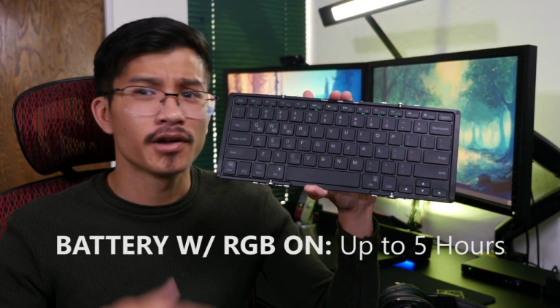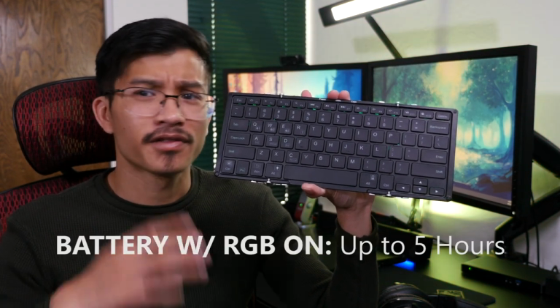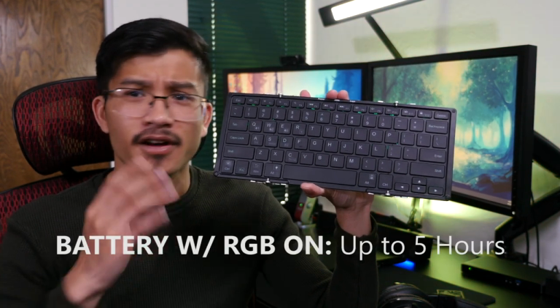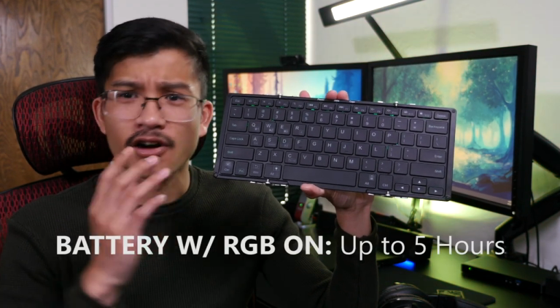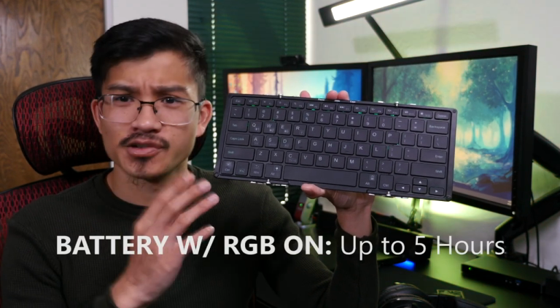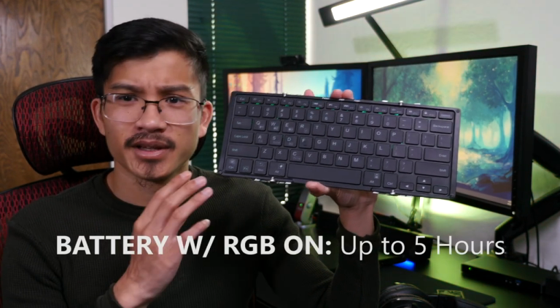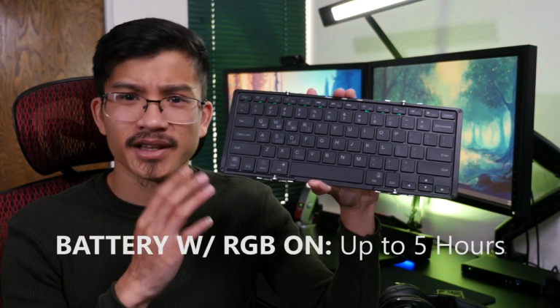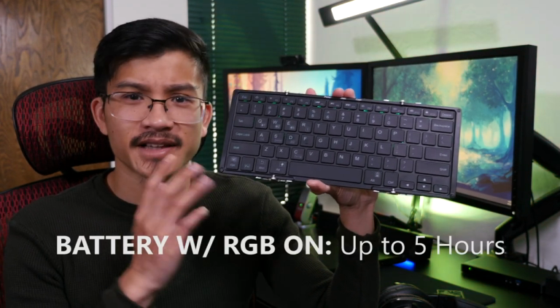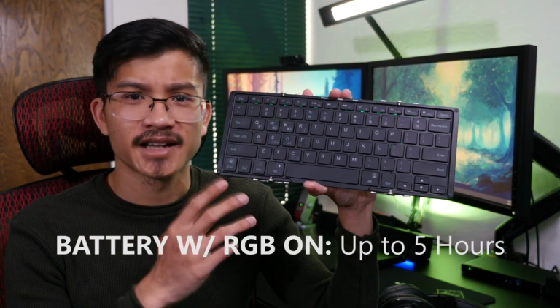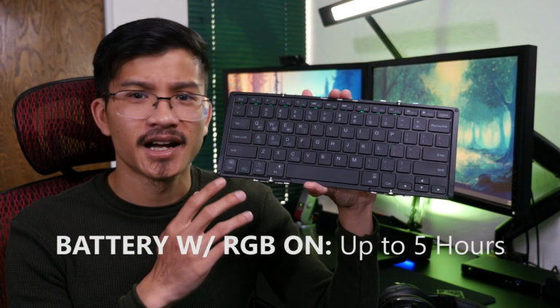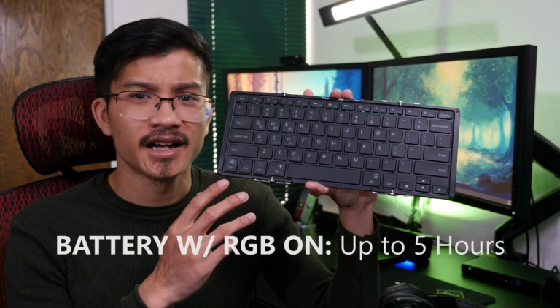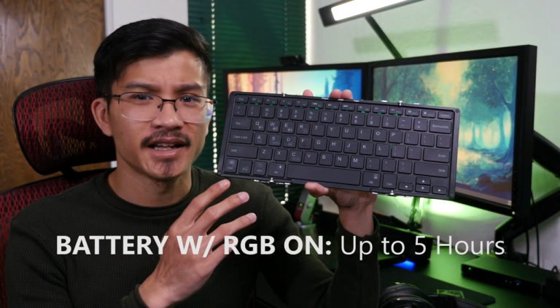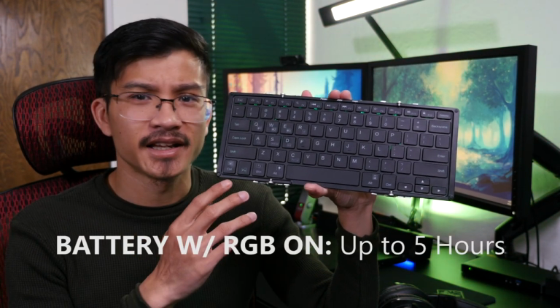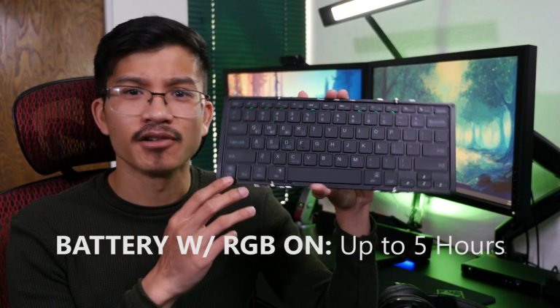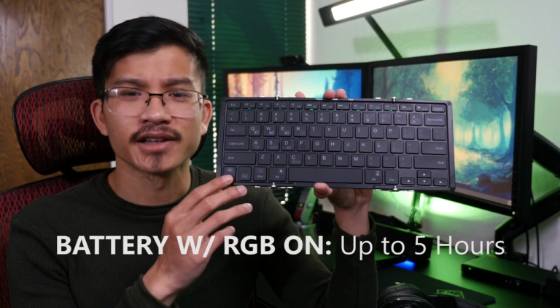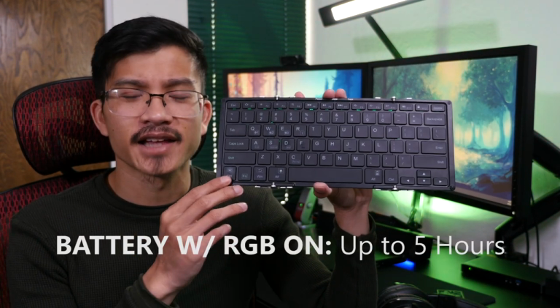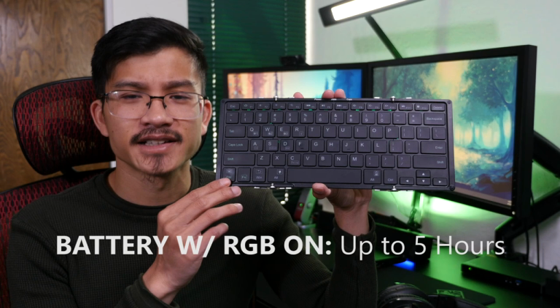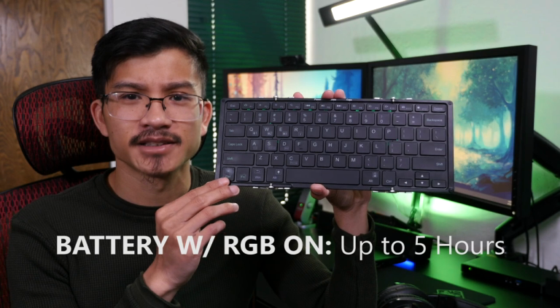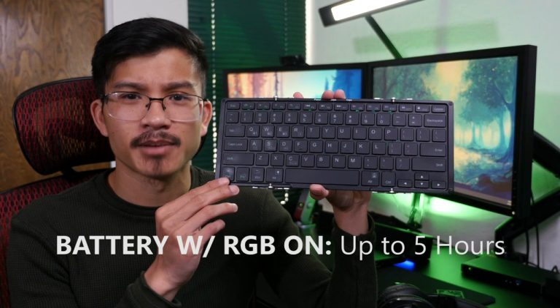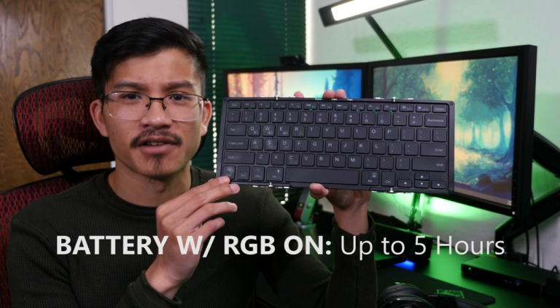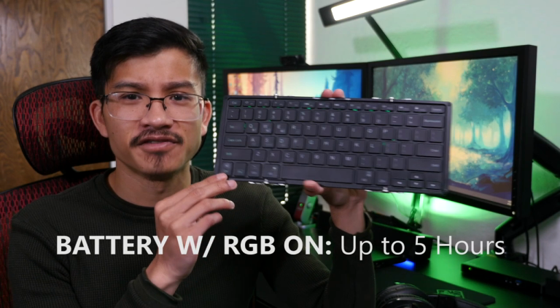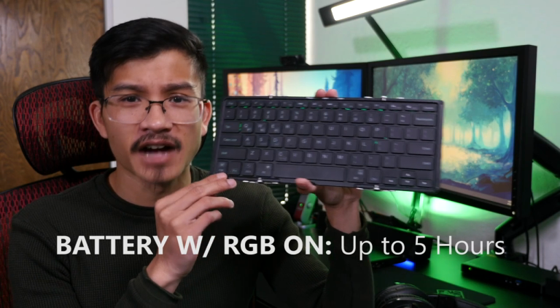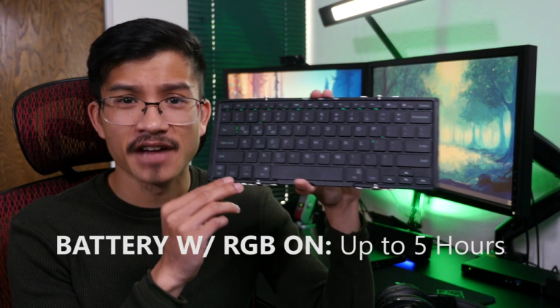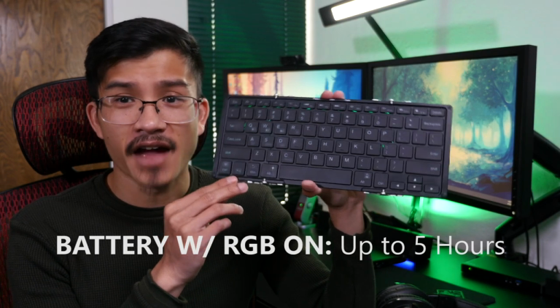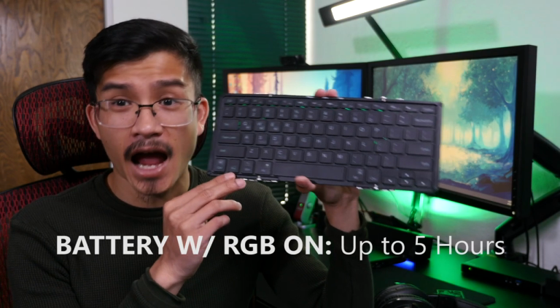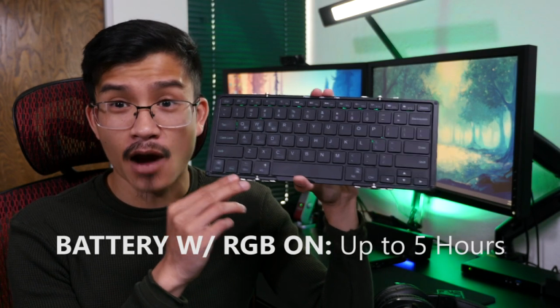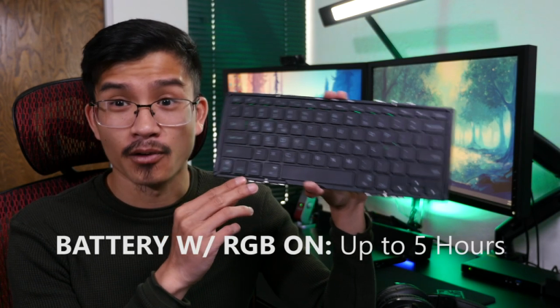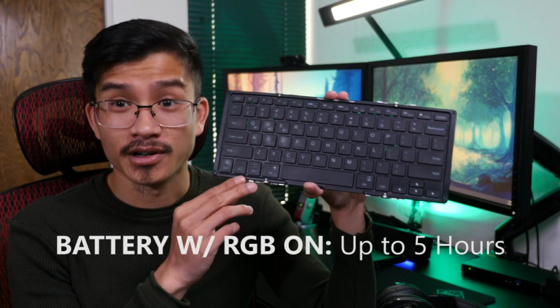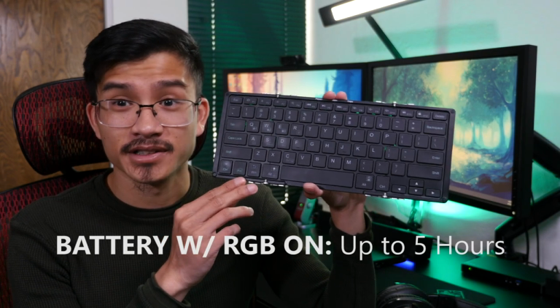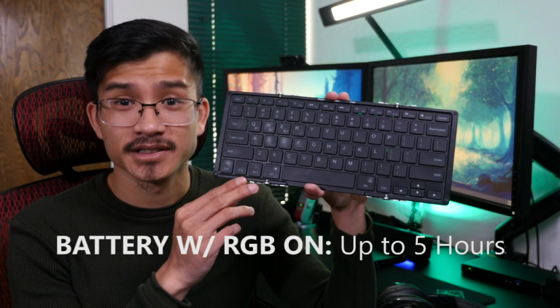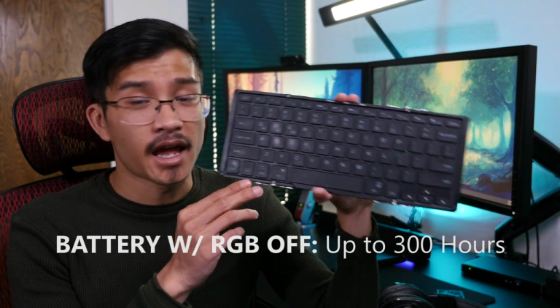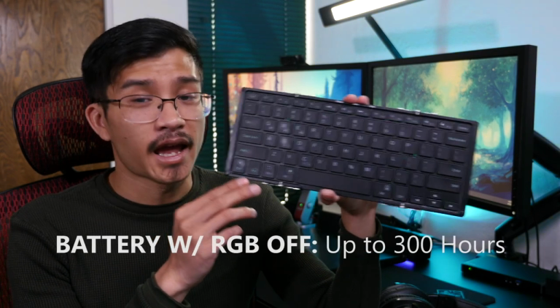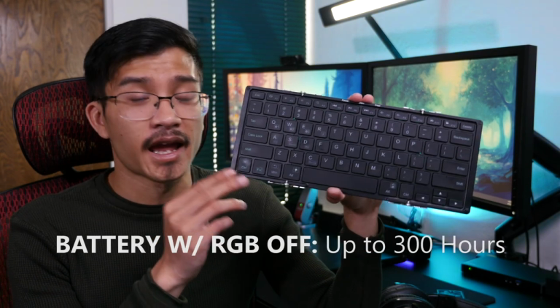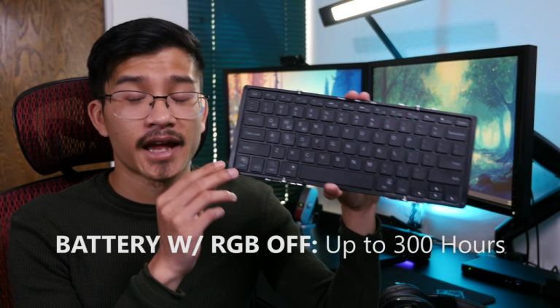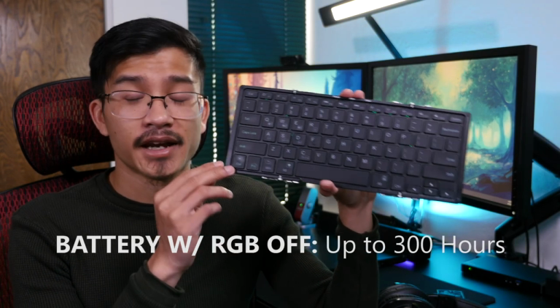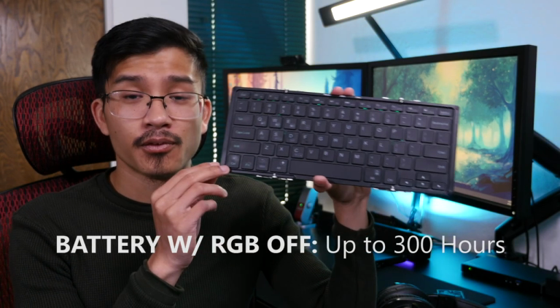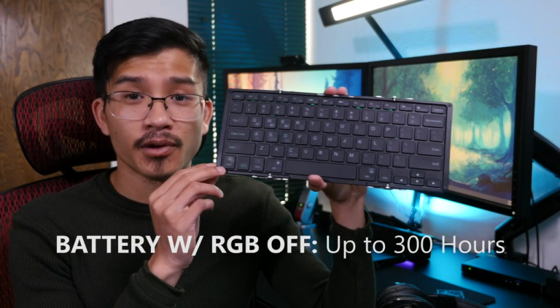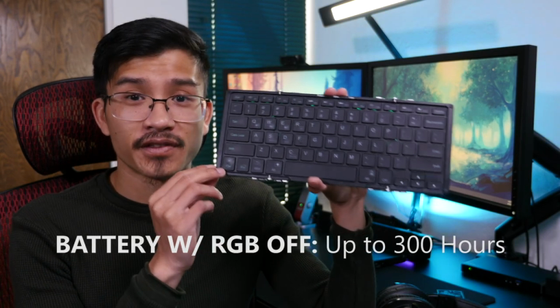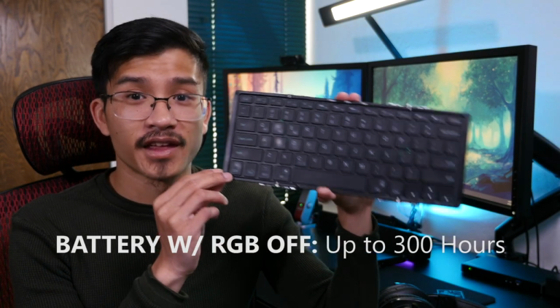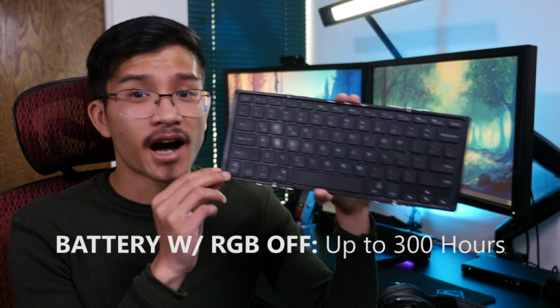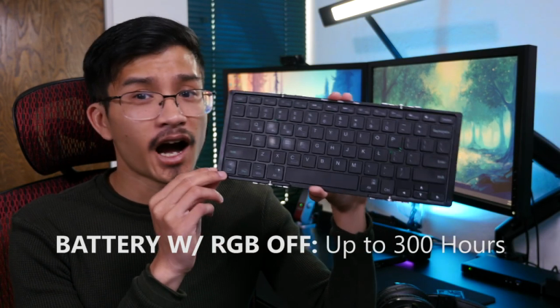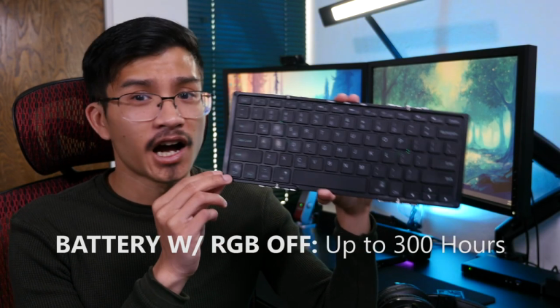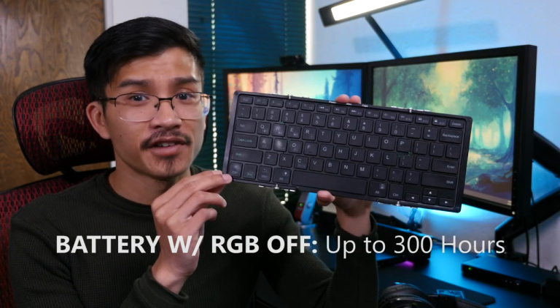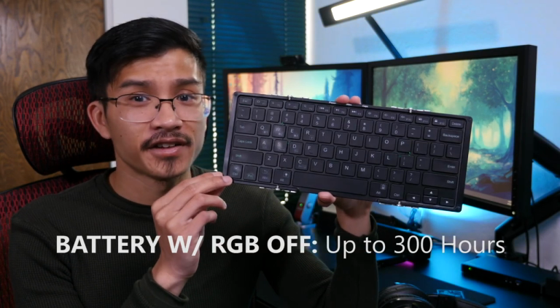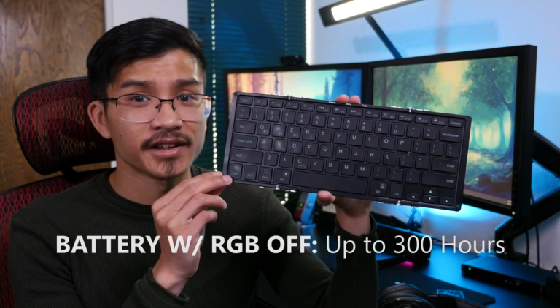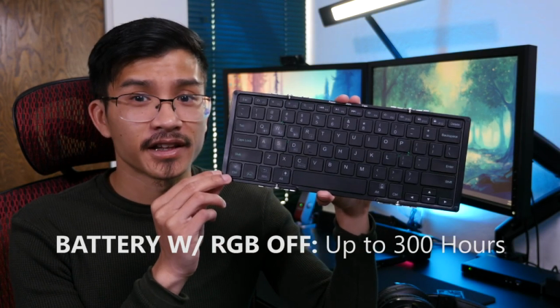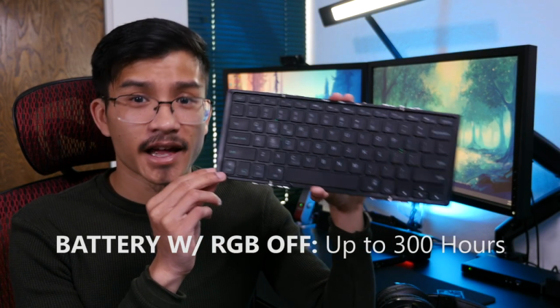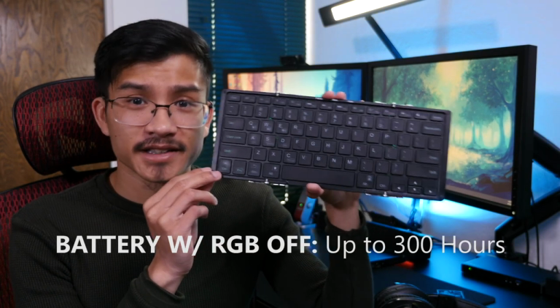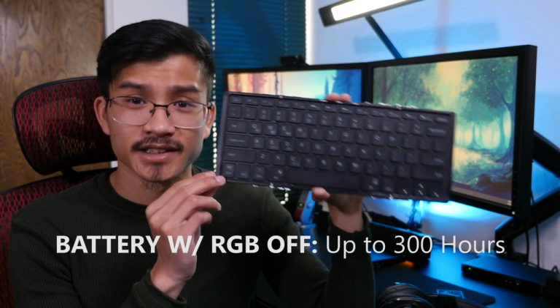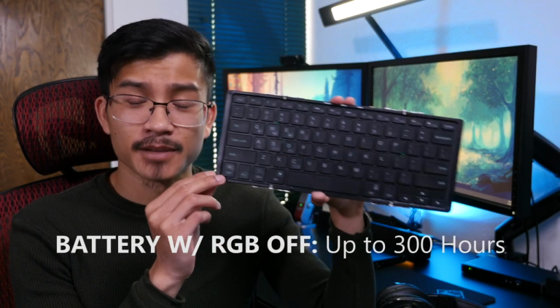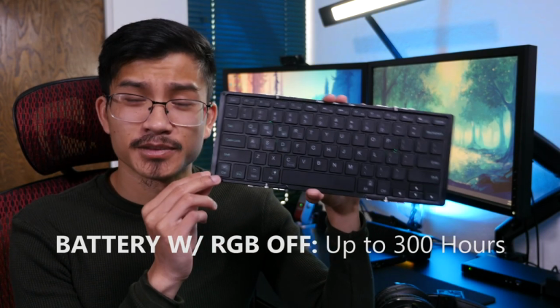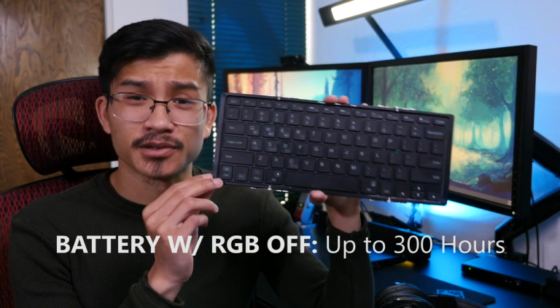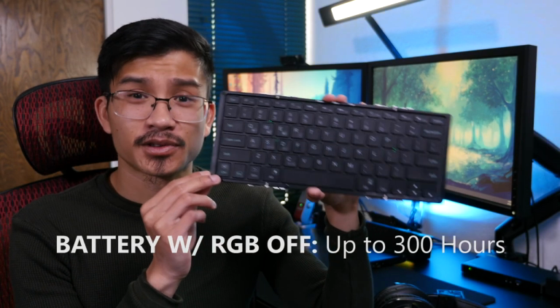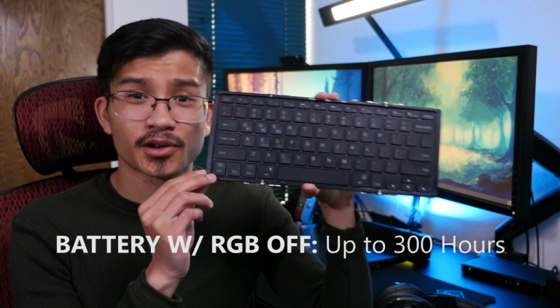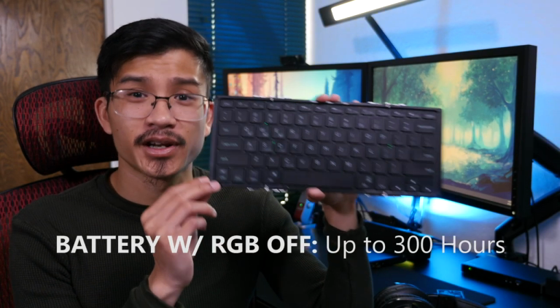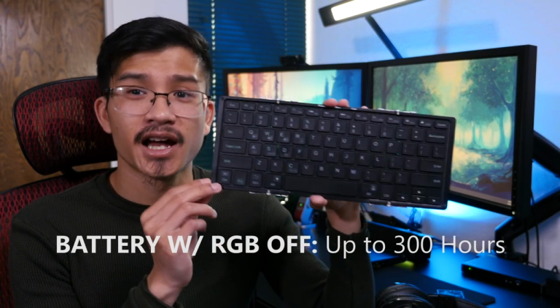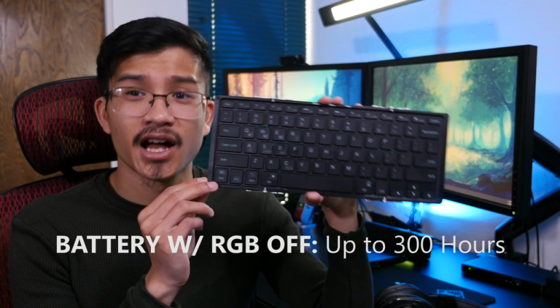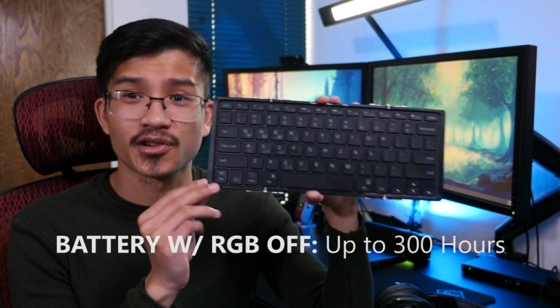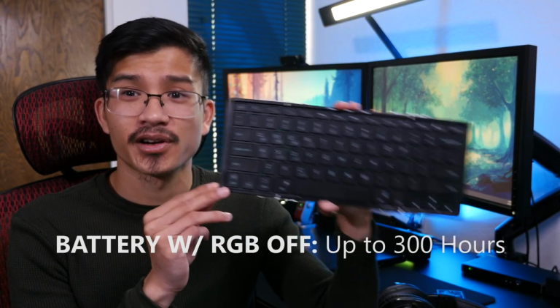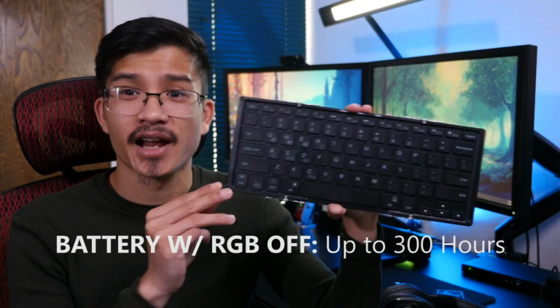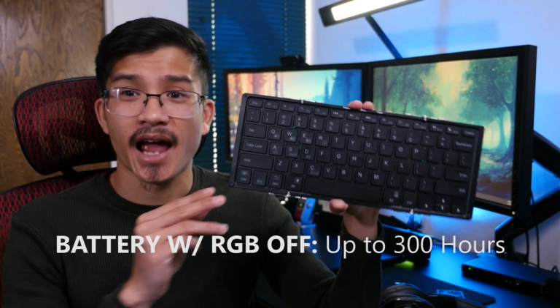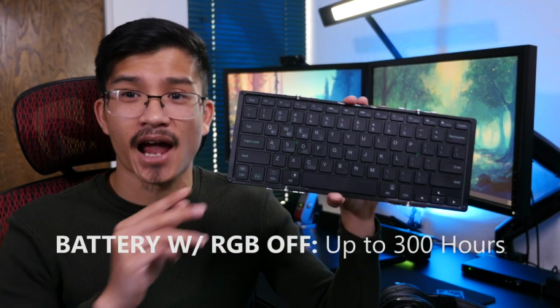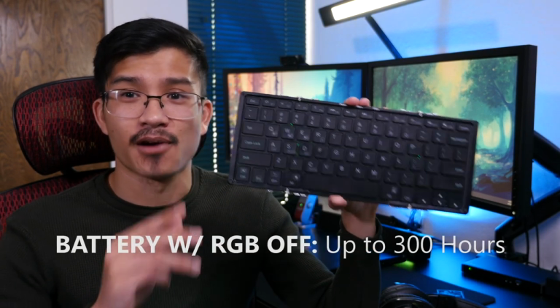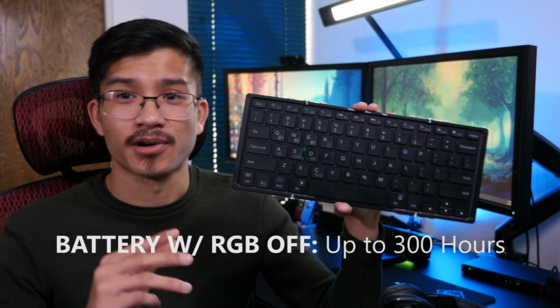With the RGB lights on it only lasts about 5 hours, and with it off it lasts up to 300 hours.